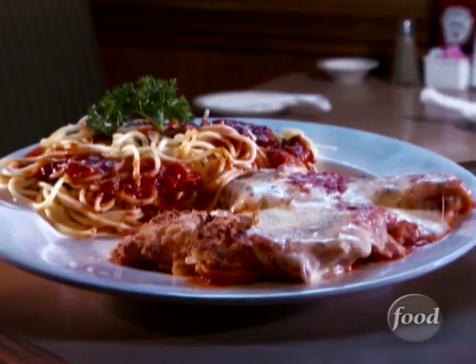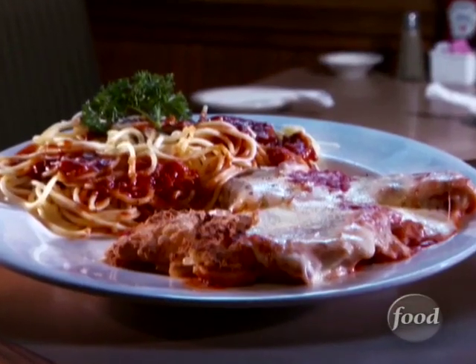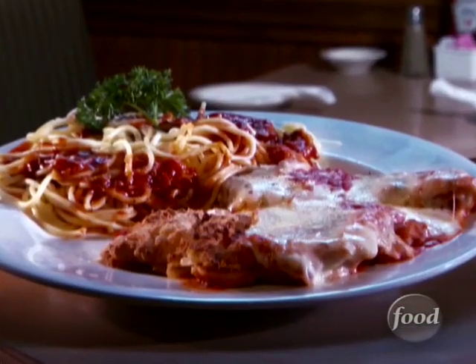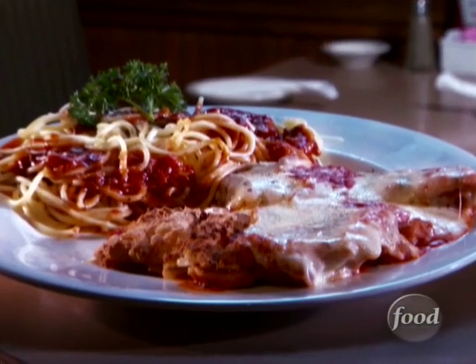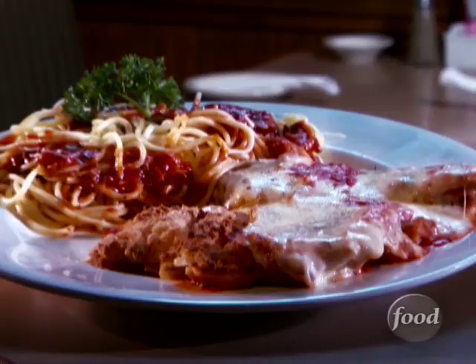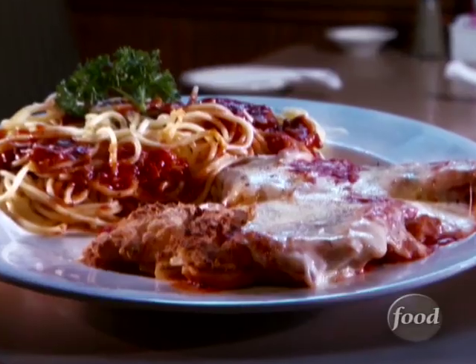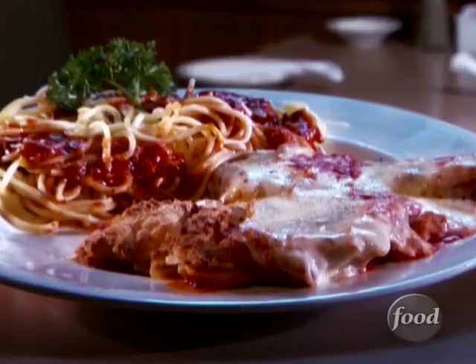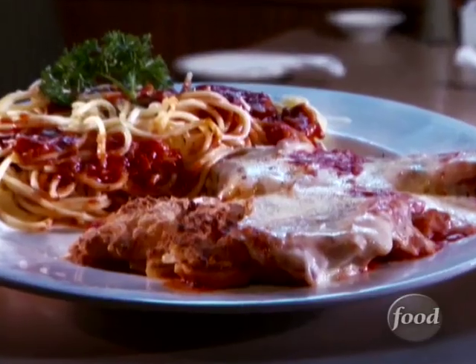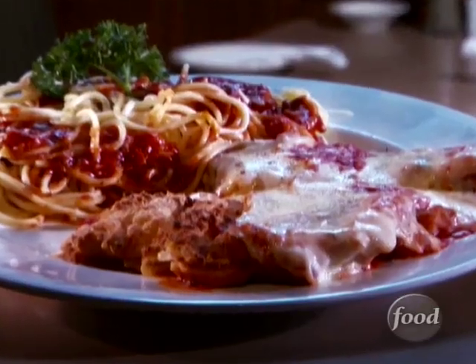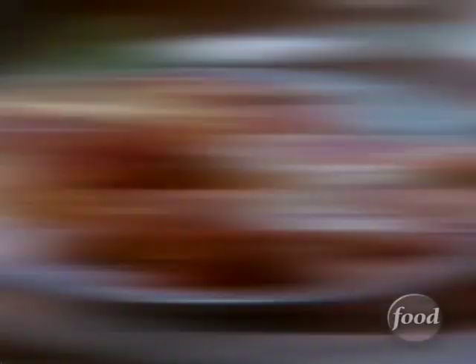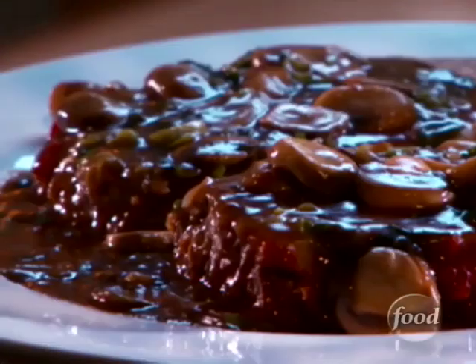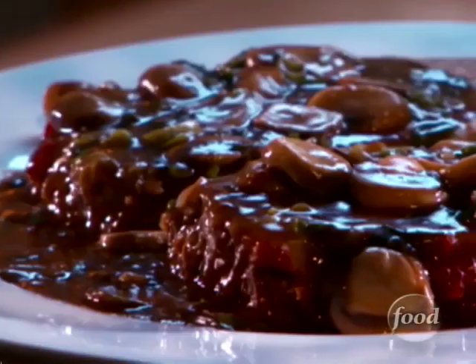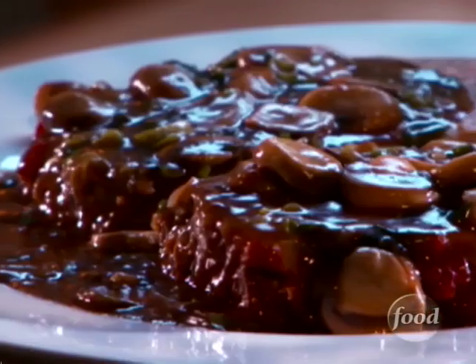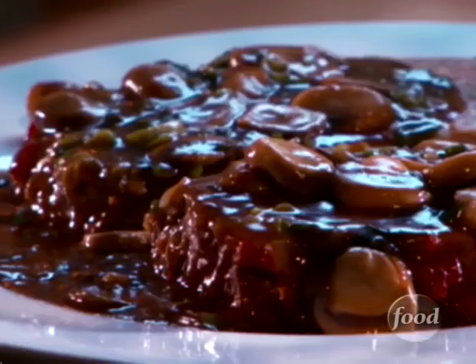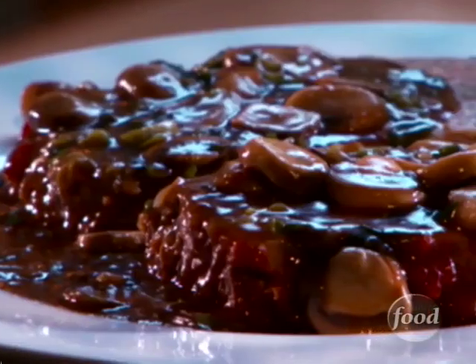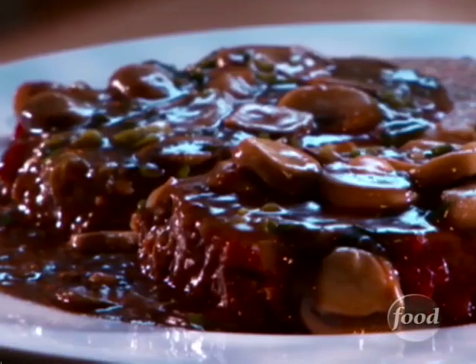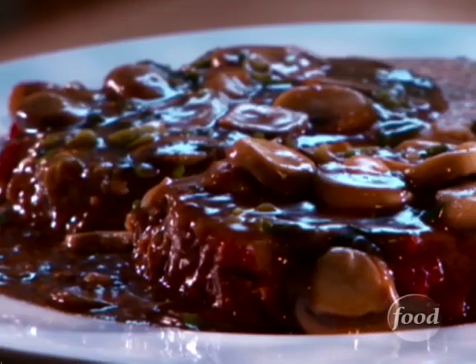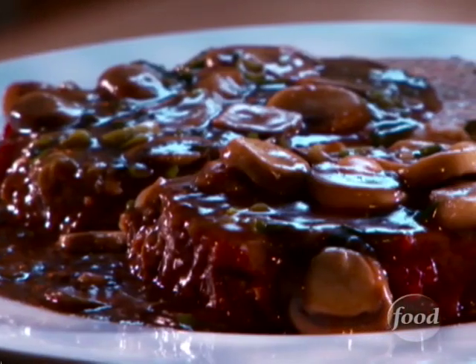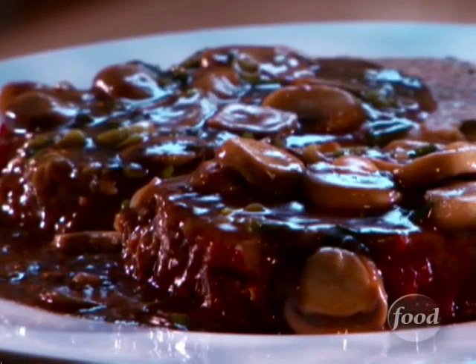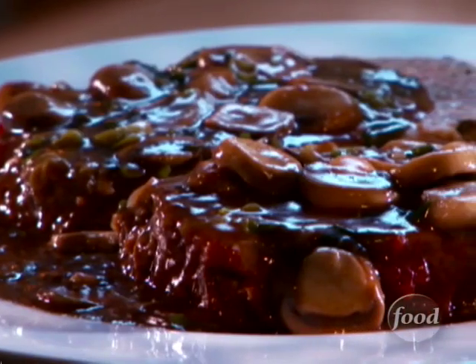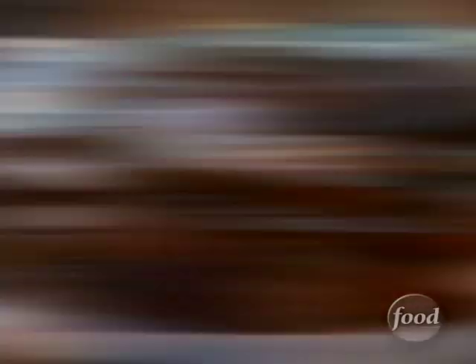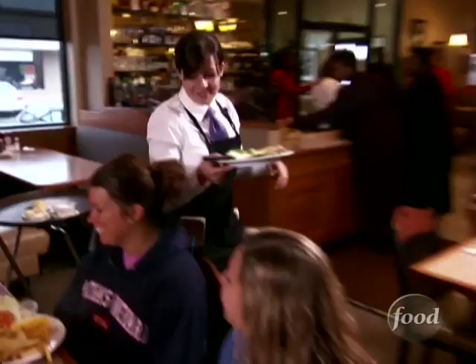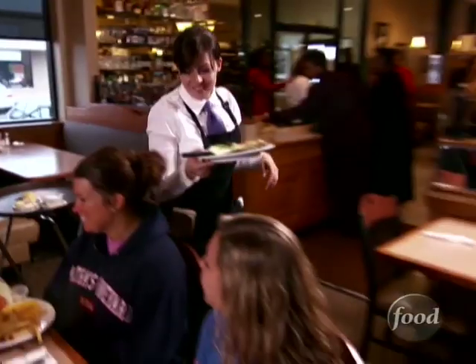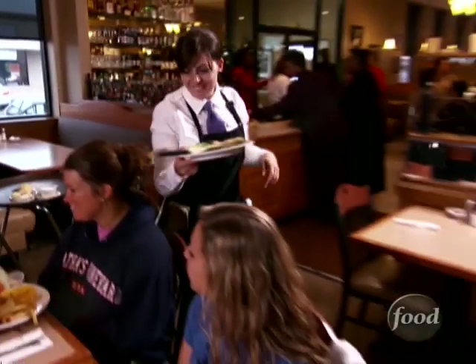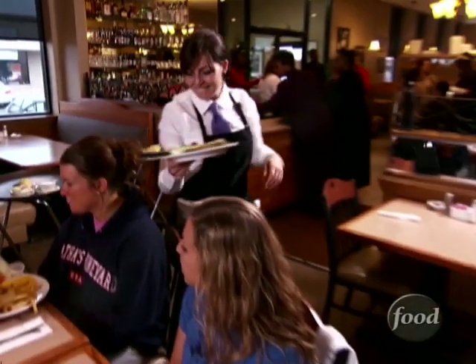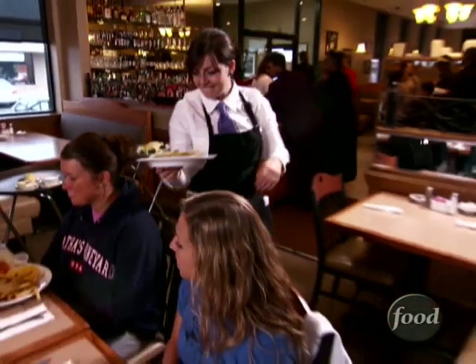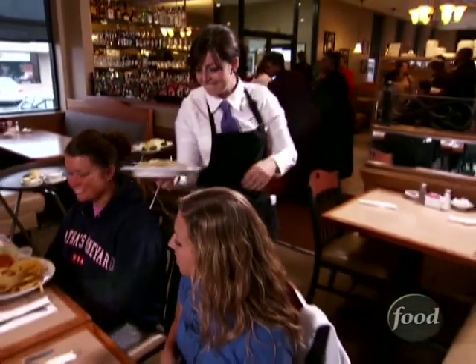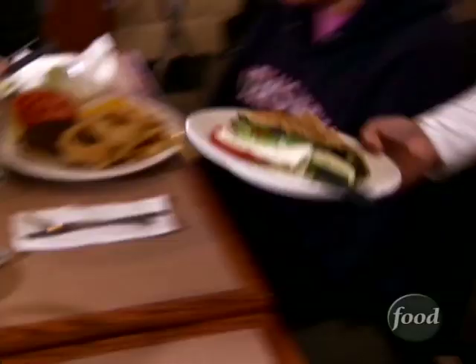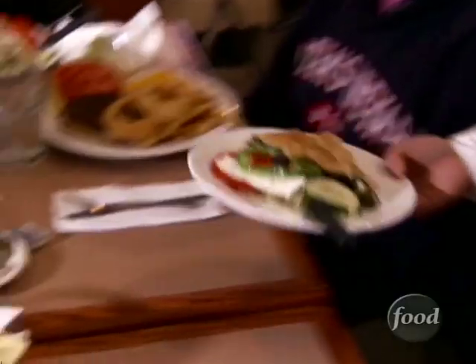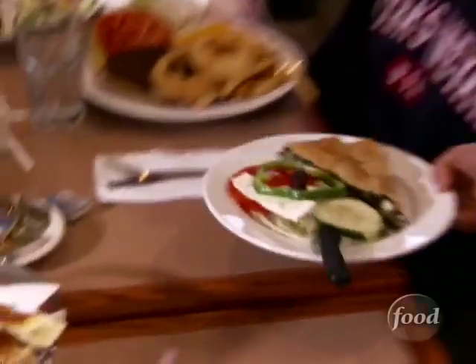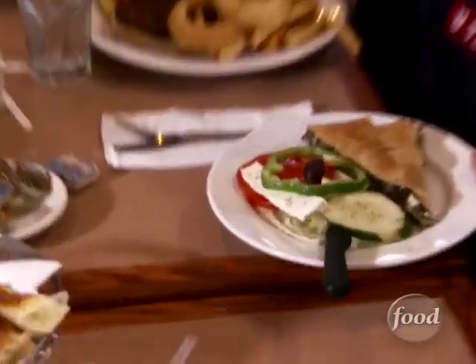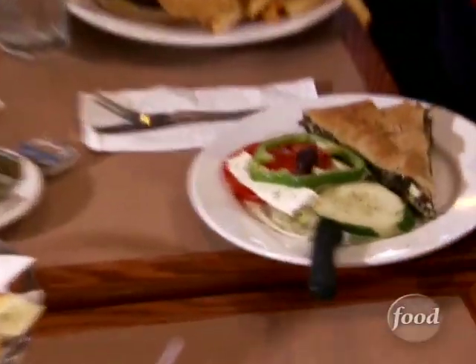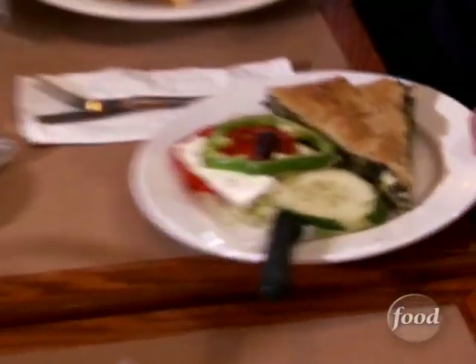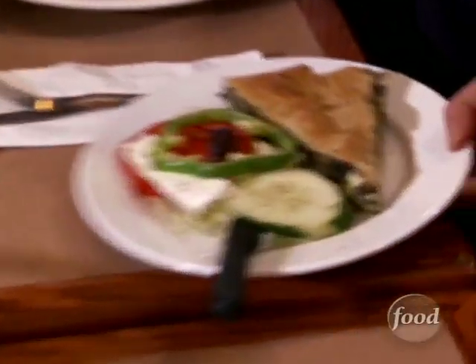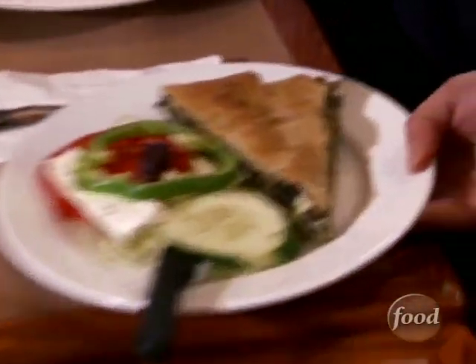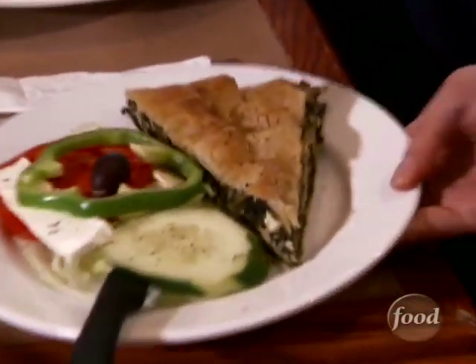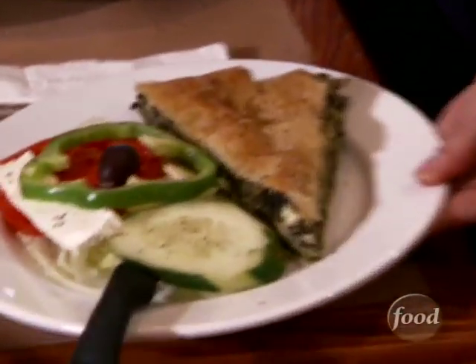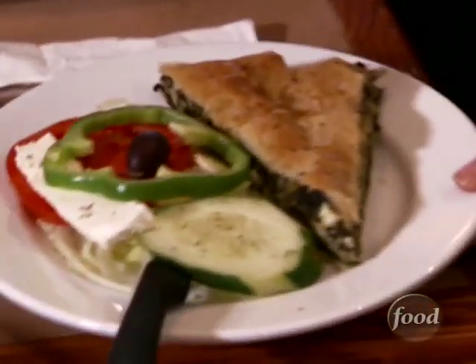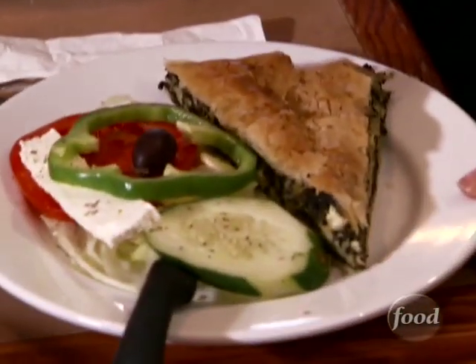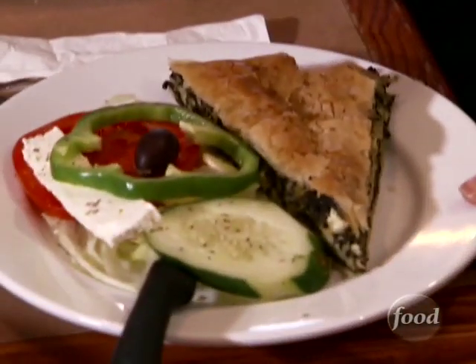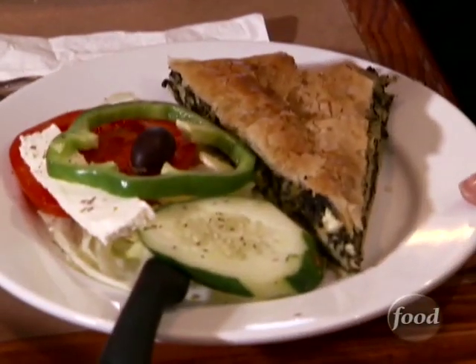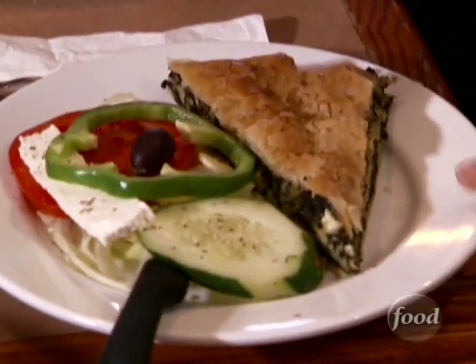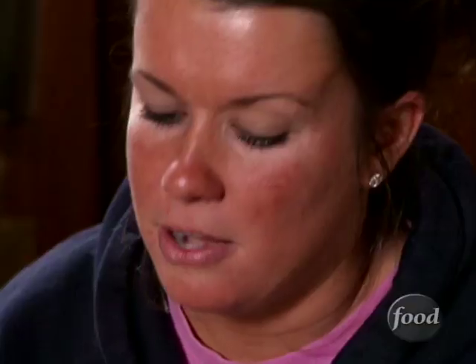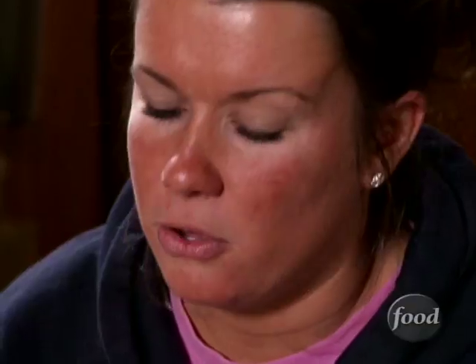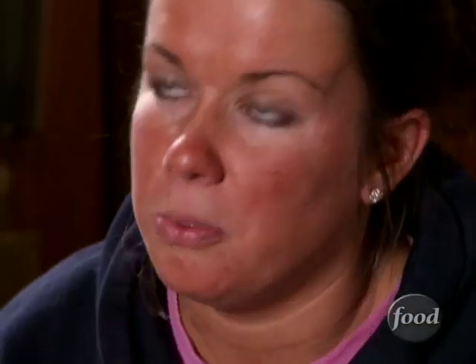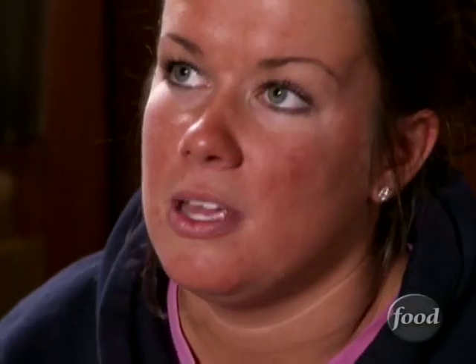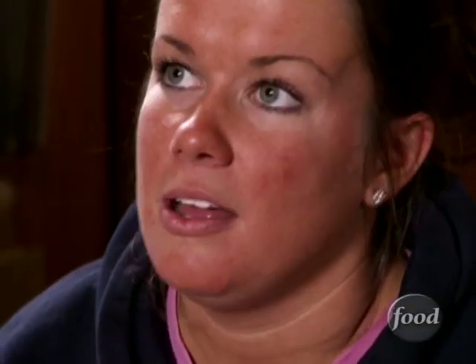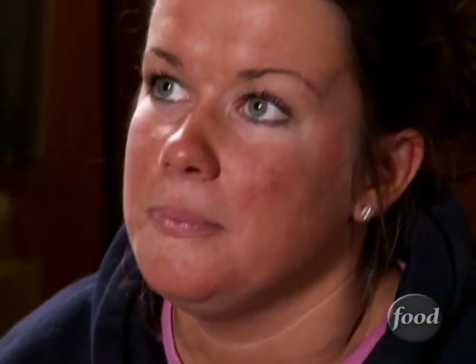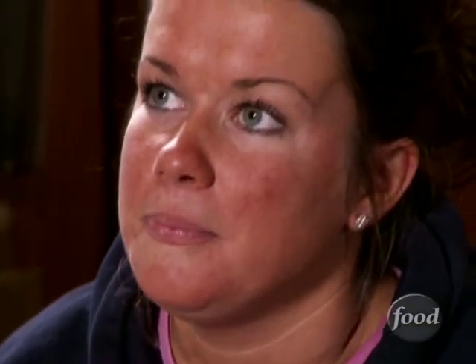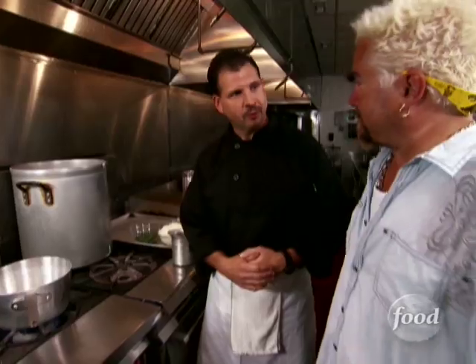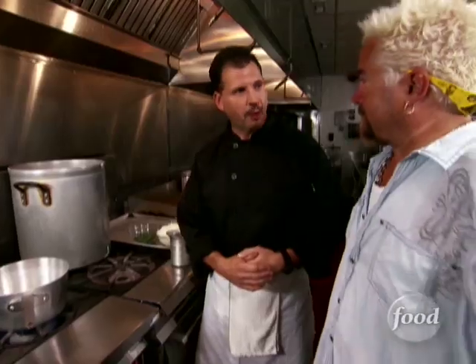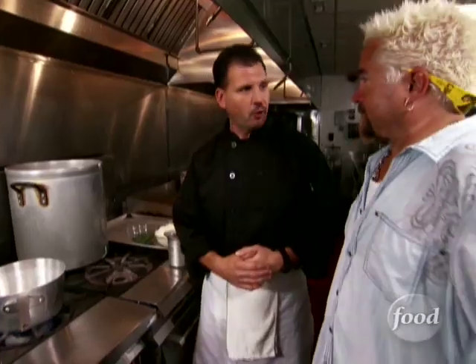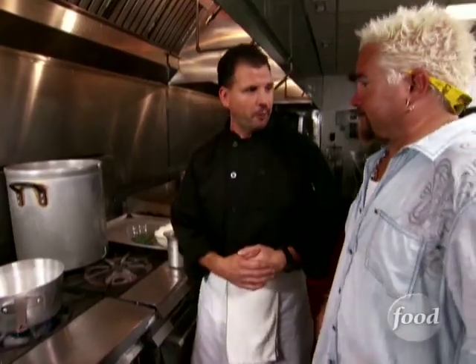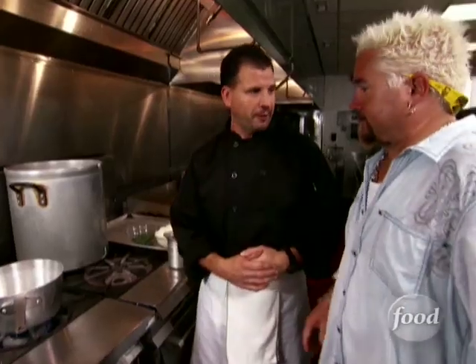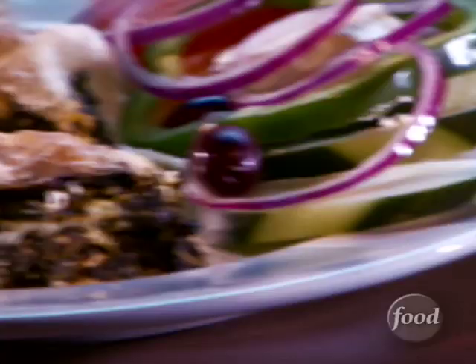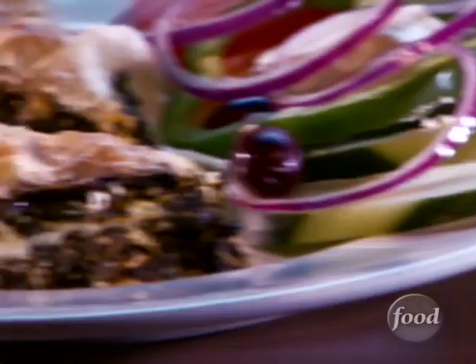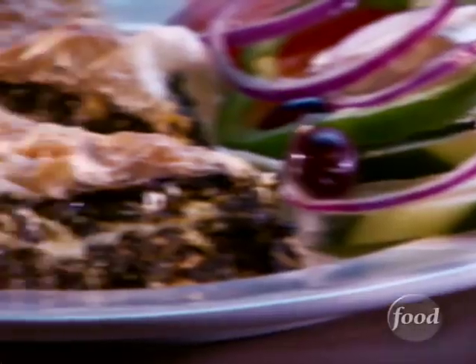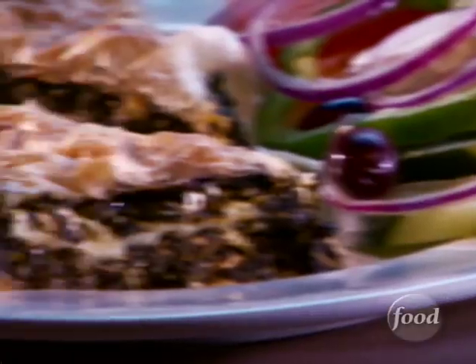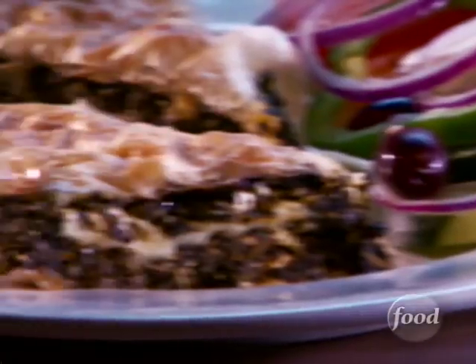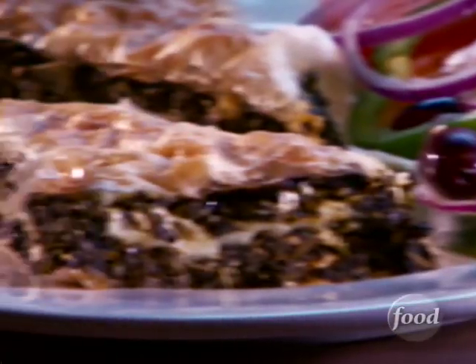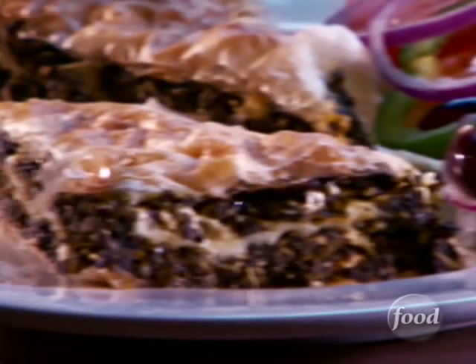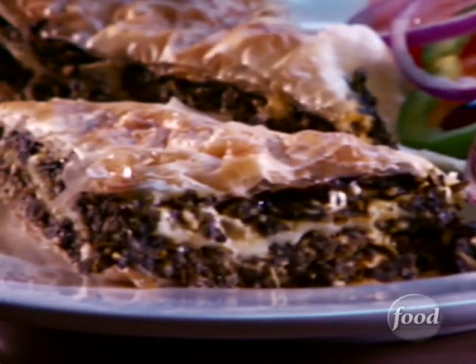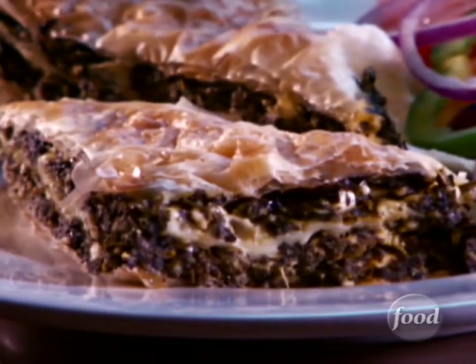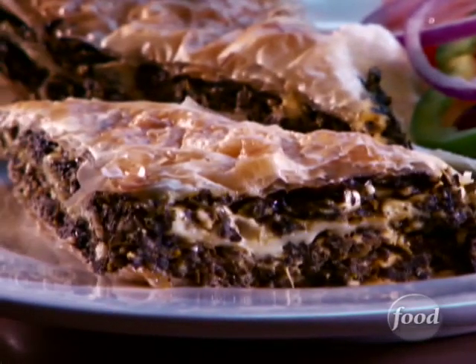The menu is ginormous. There's something for everybody, really — from chicken parmesan to meatloaf marsala, and Greek family favorites like spanakopita. Spinach pie.